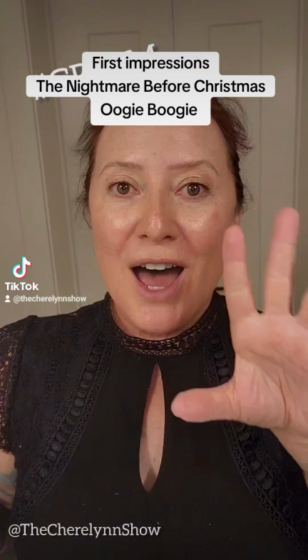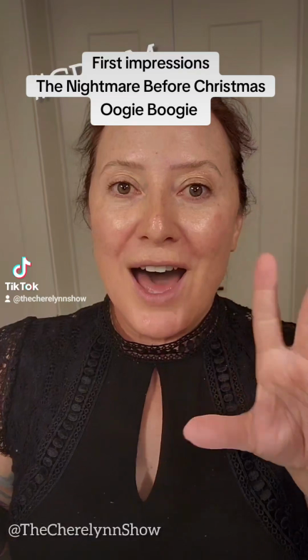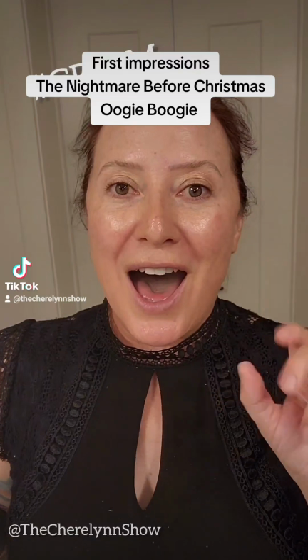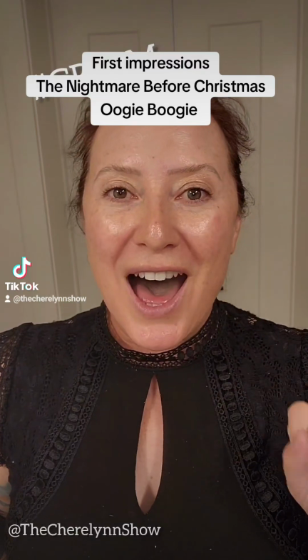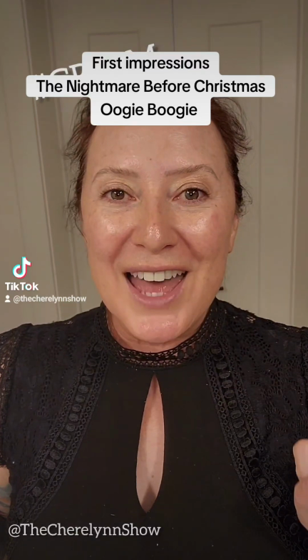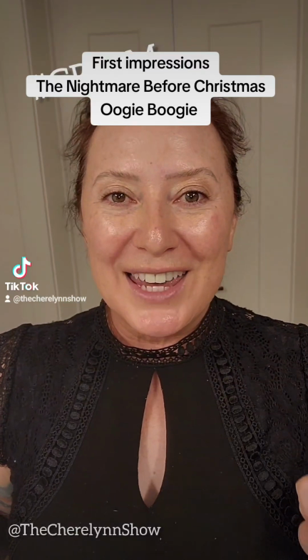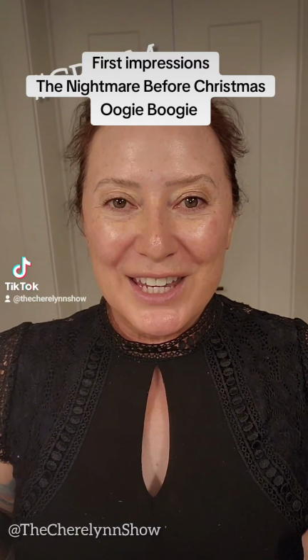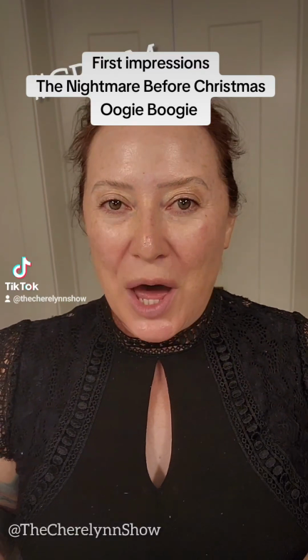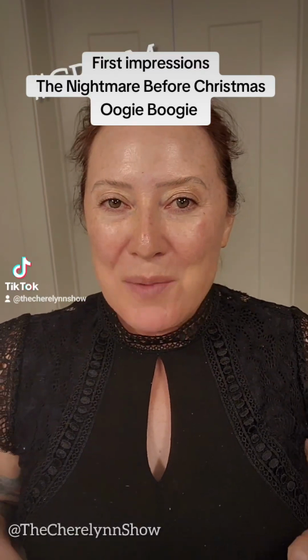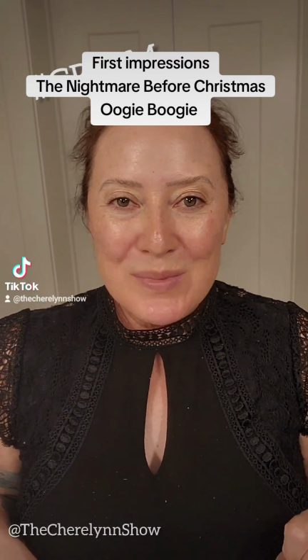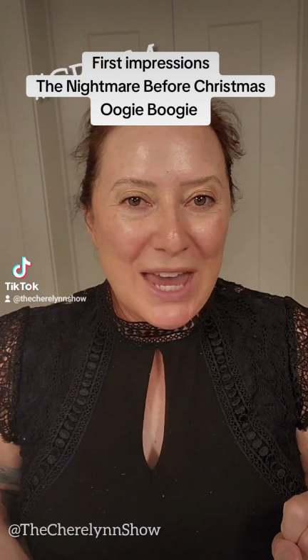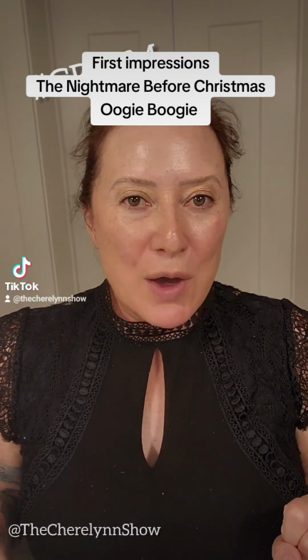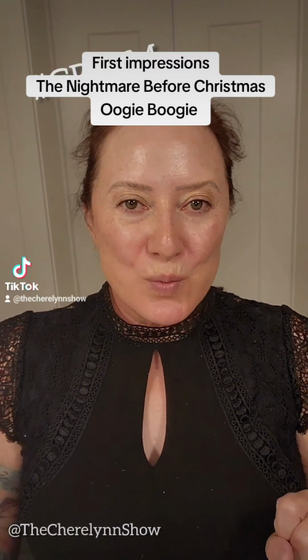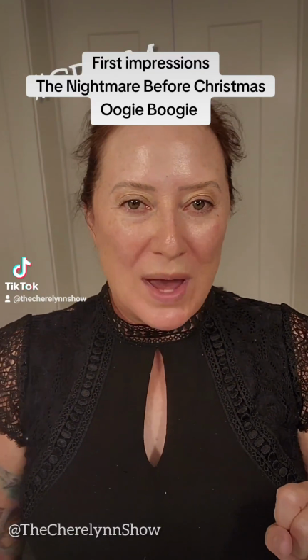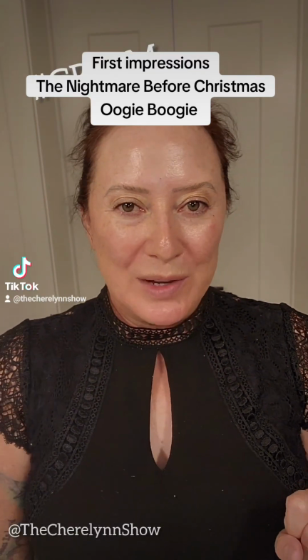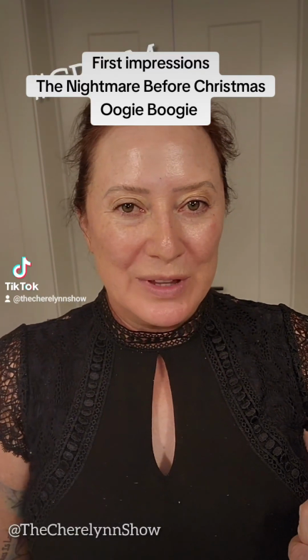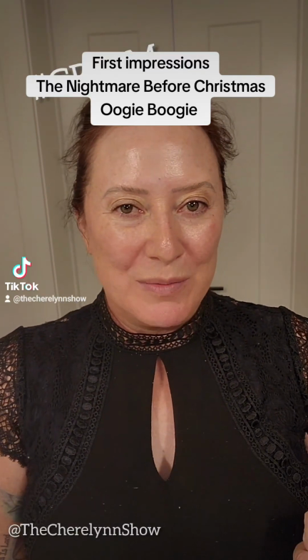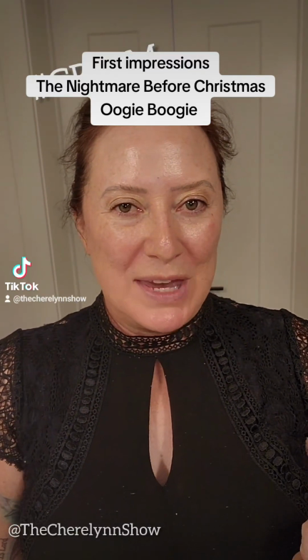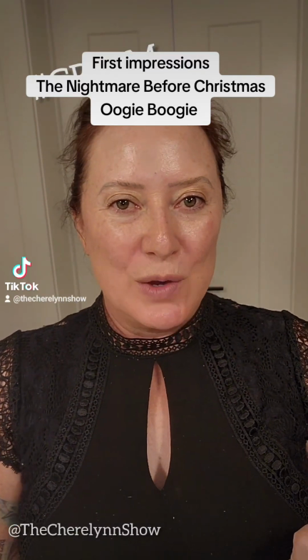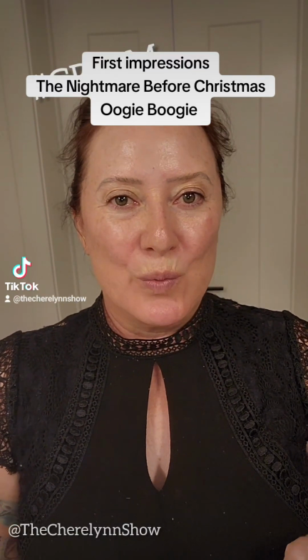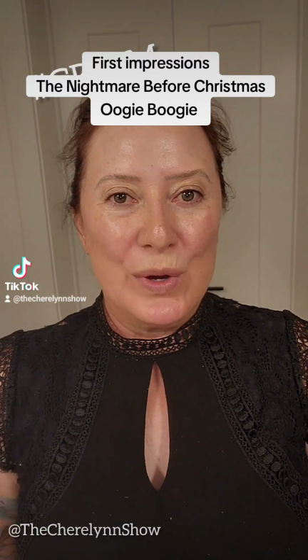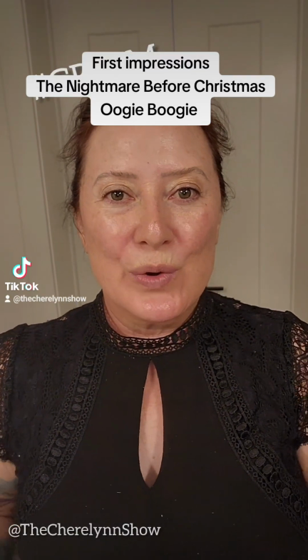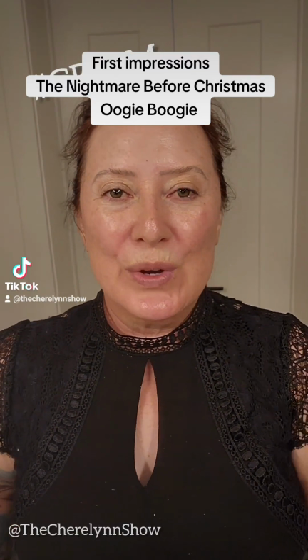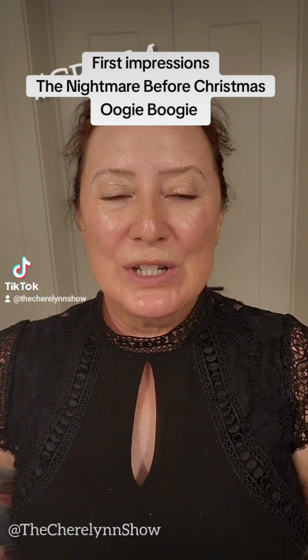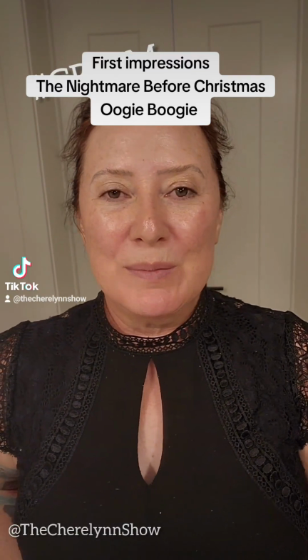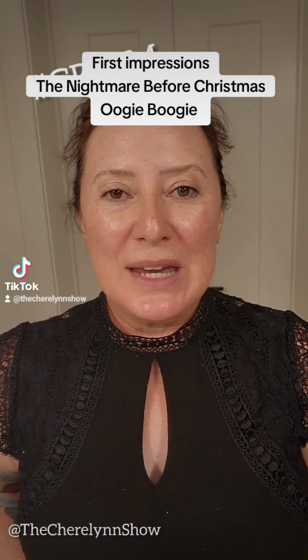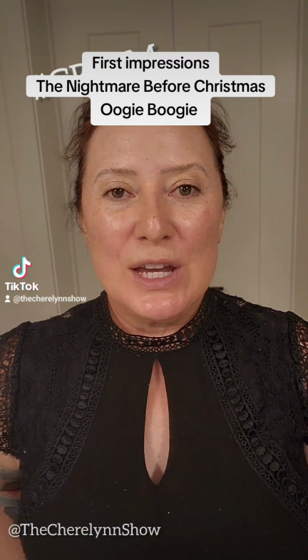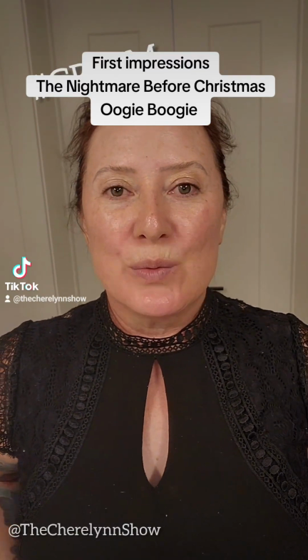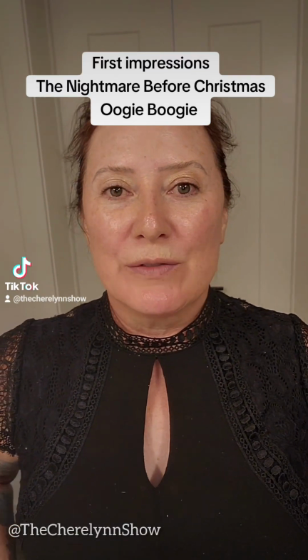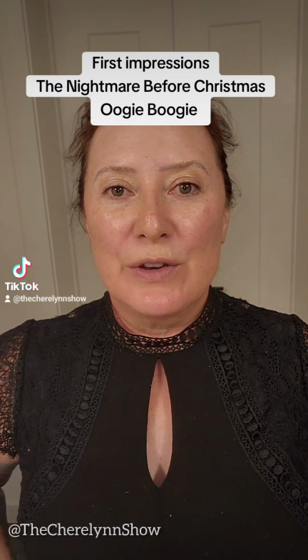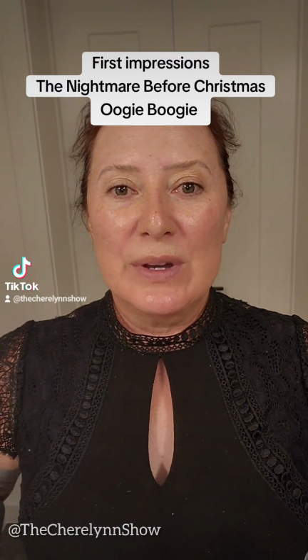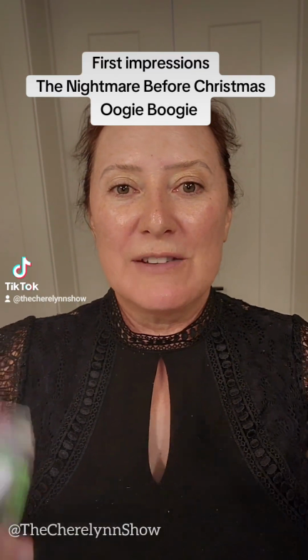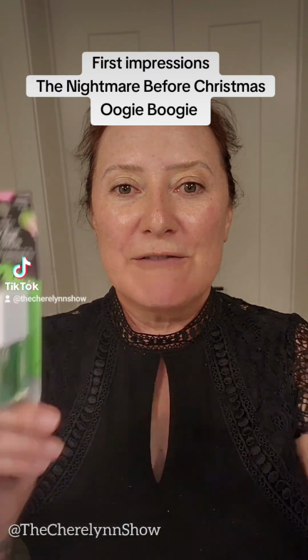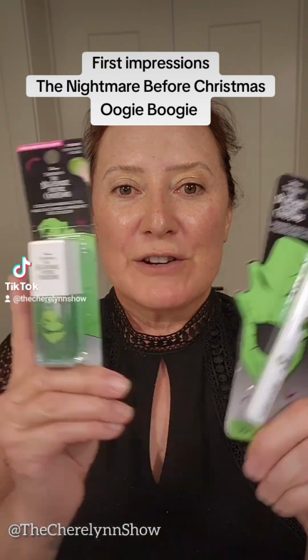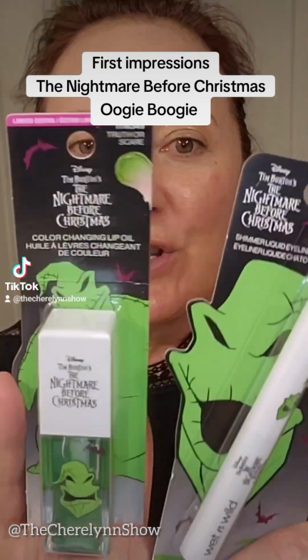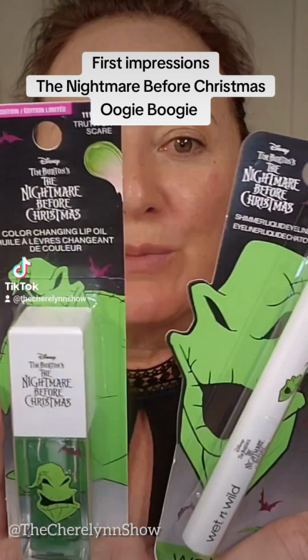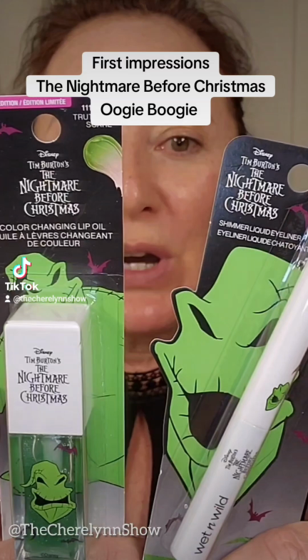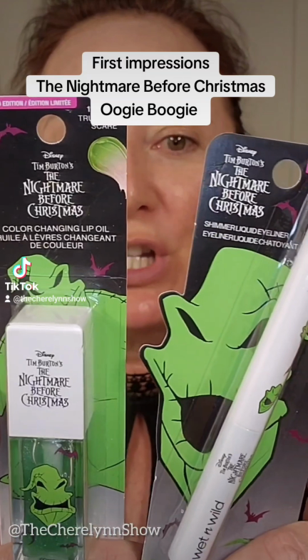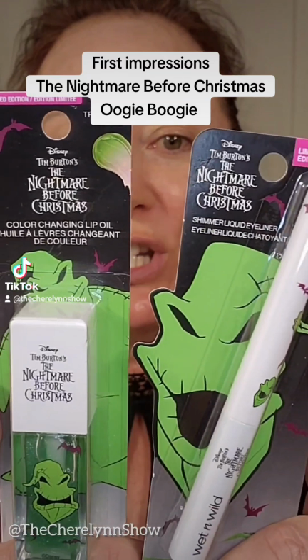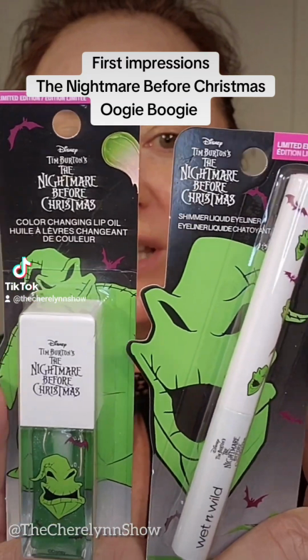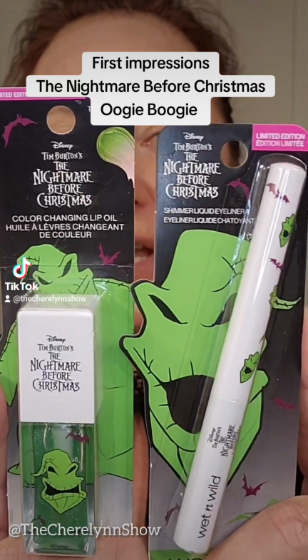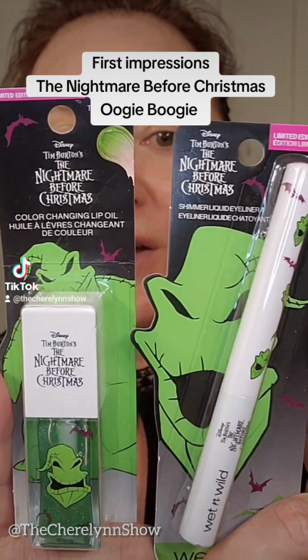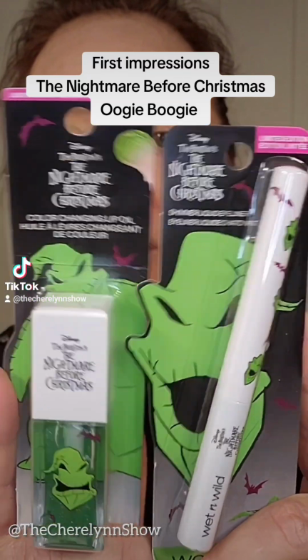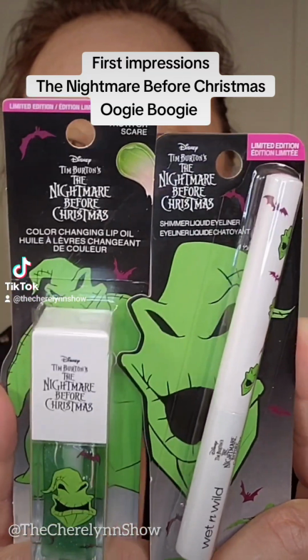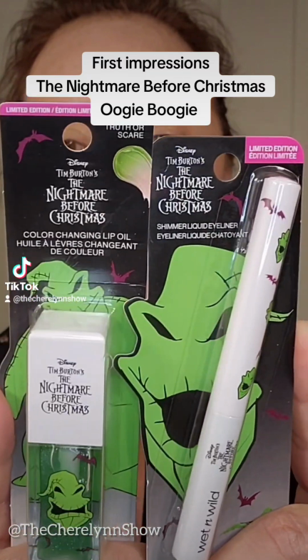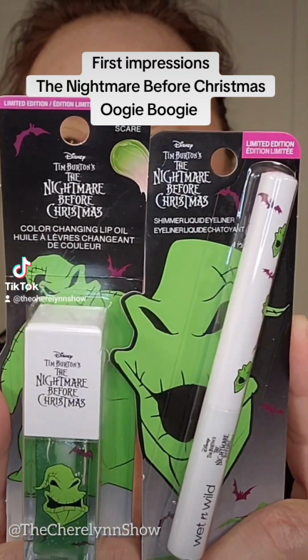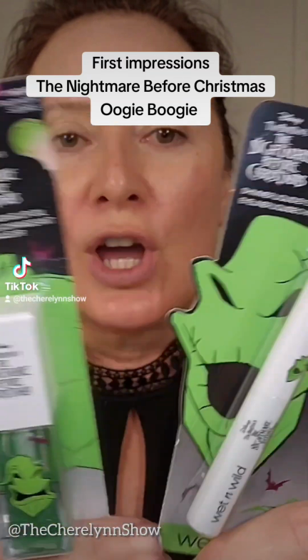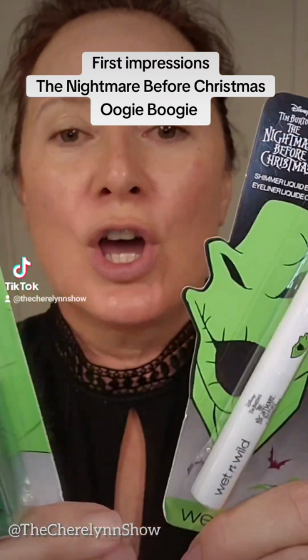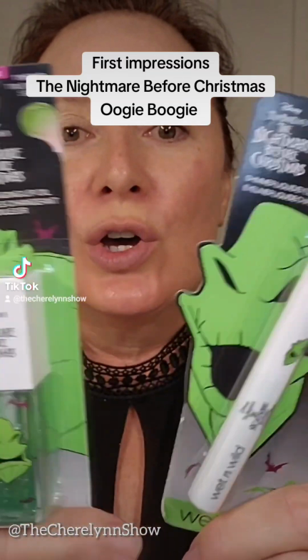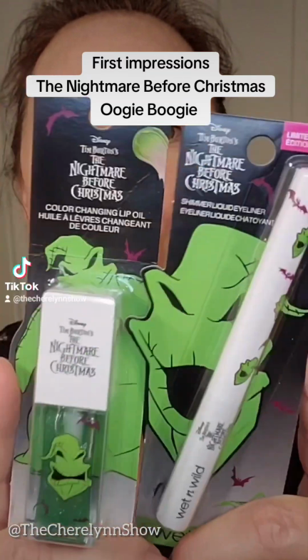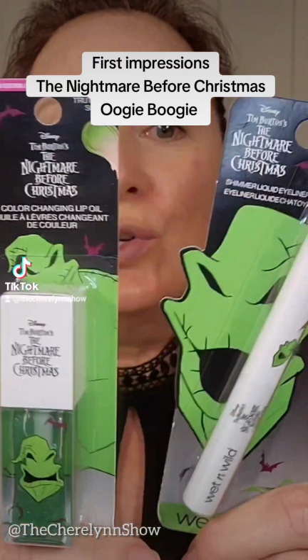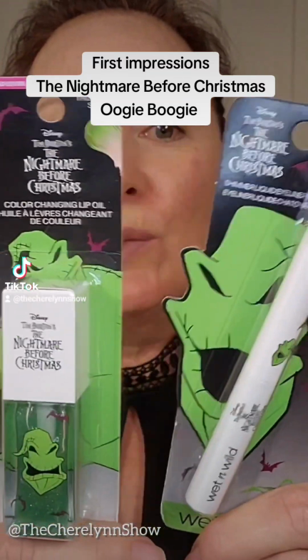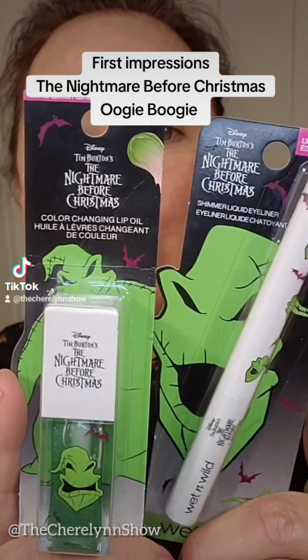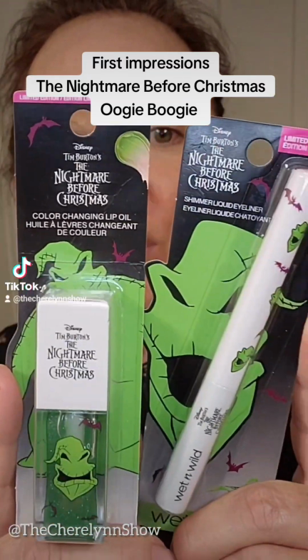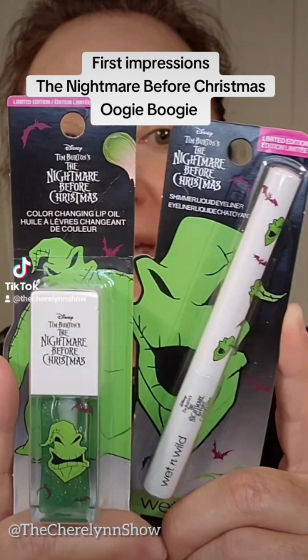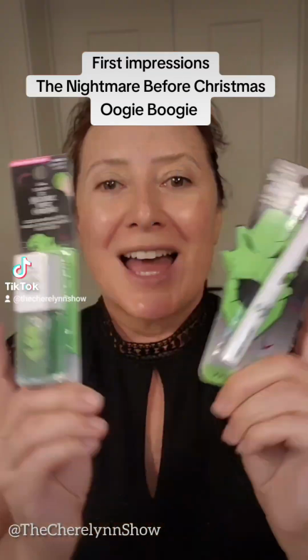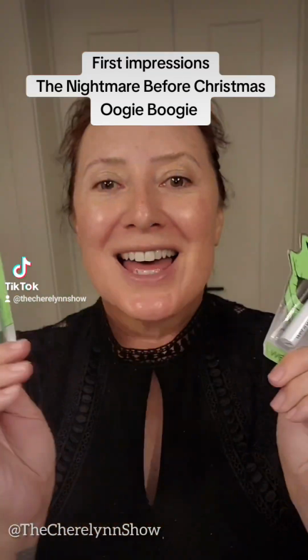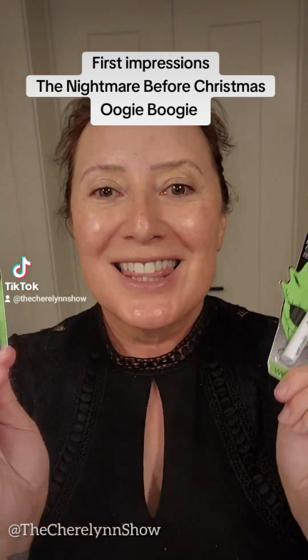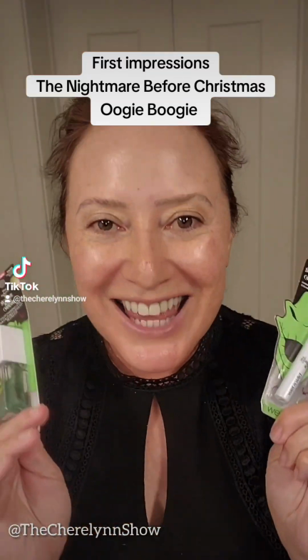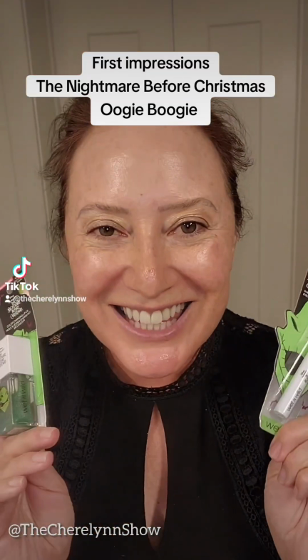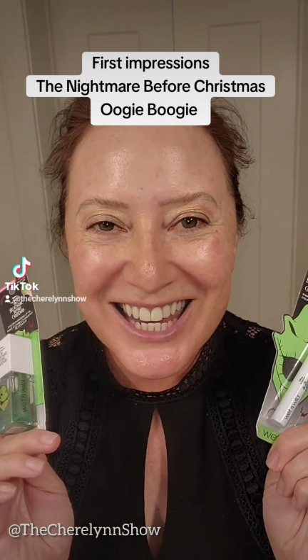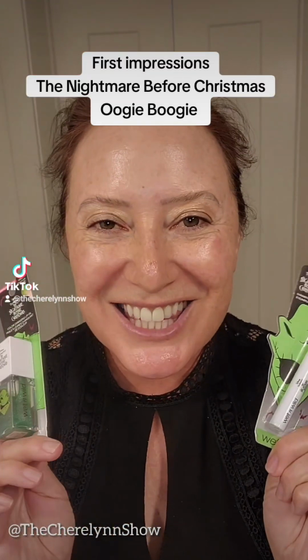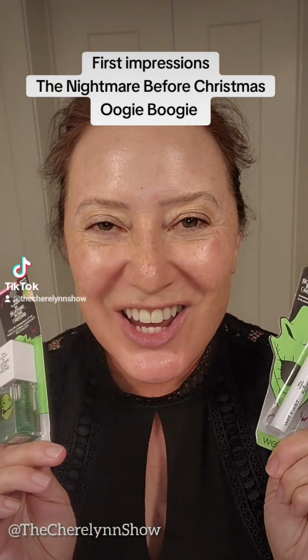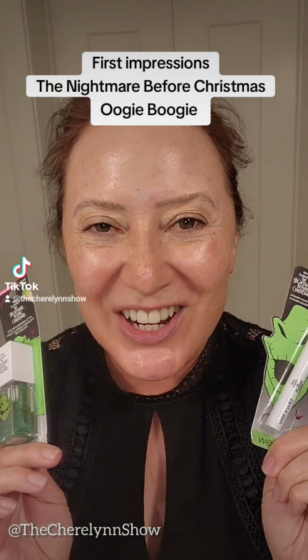Hi, come get ready with me. We're going to be reviewing first impressions of these Oogie Boogie. Let's get started.